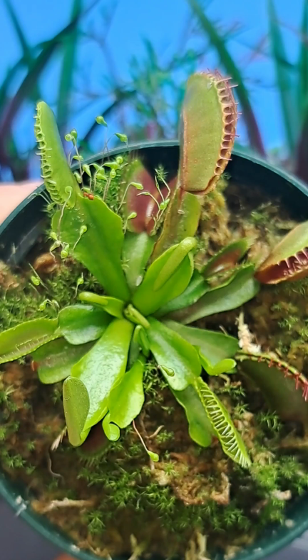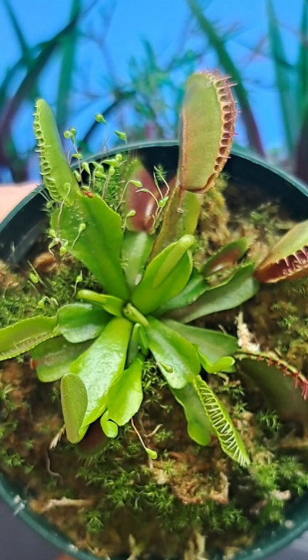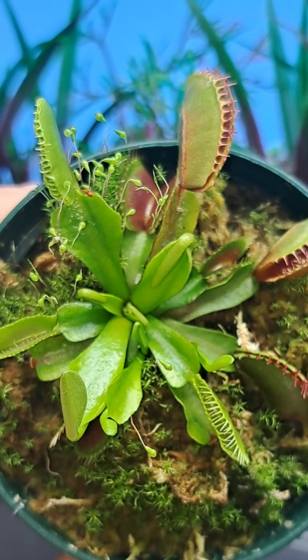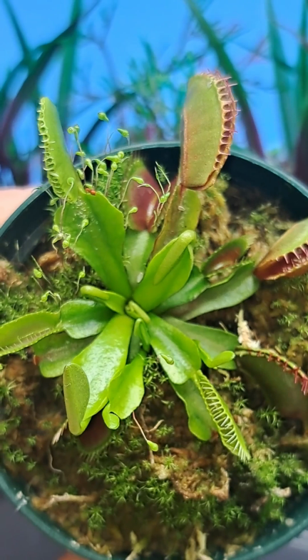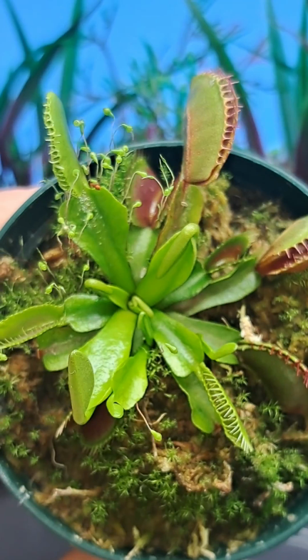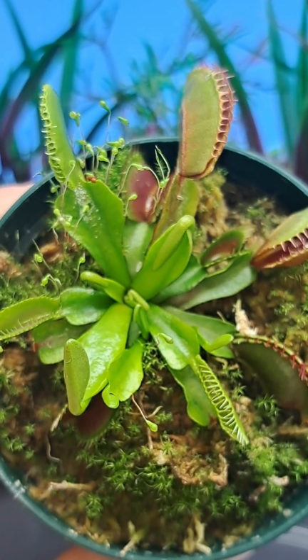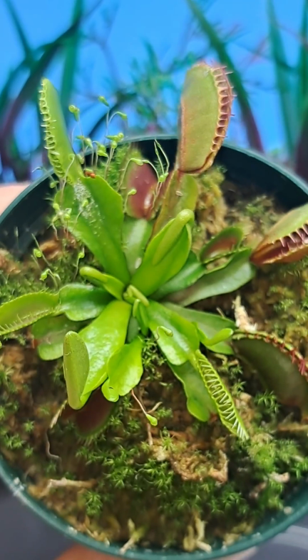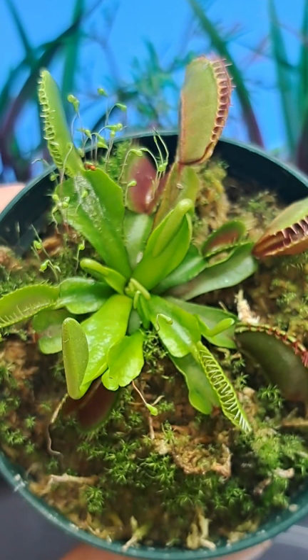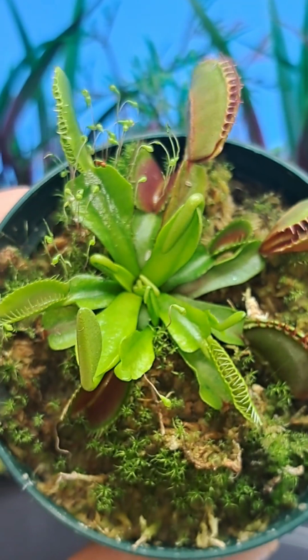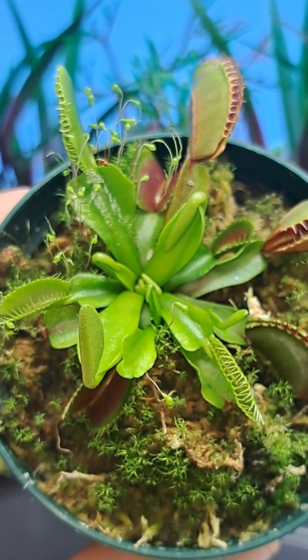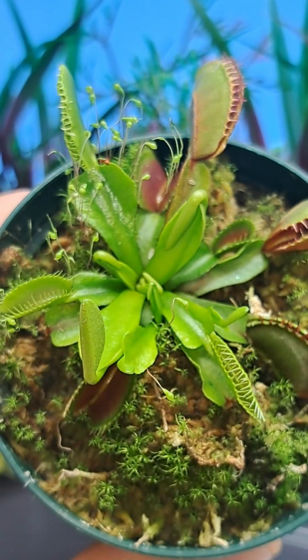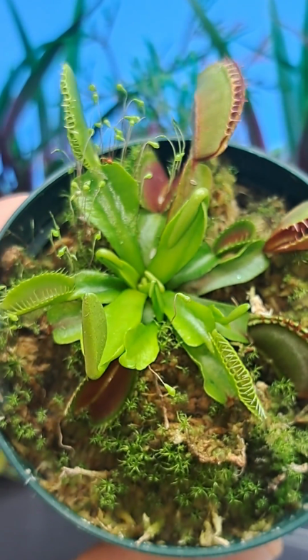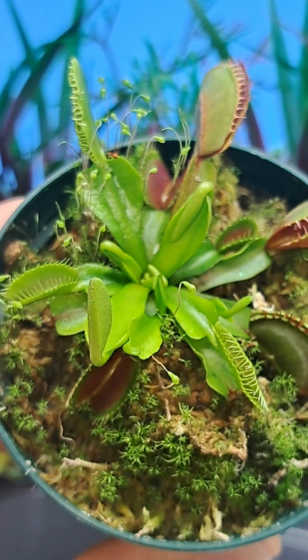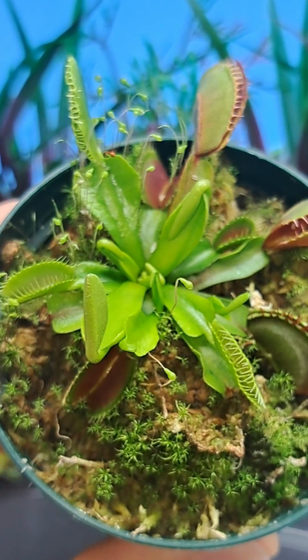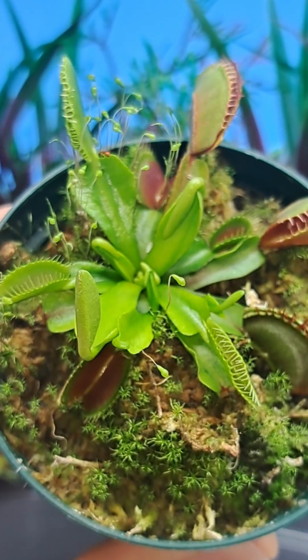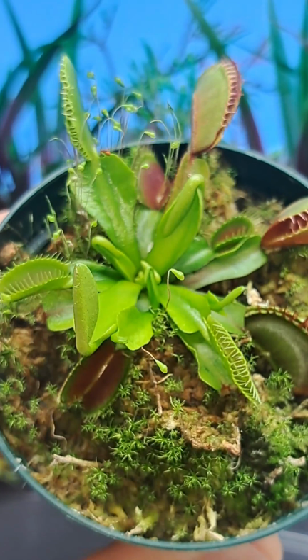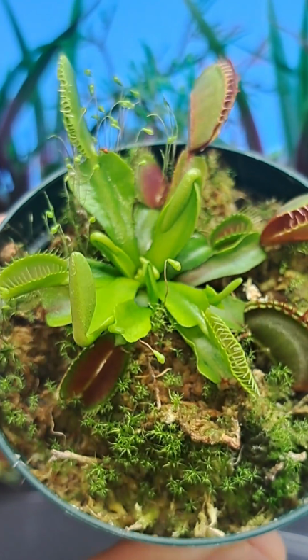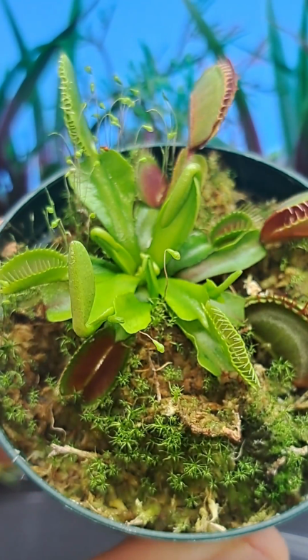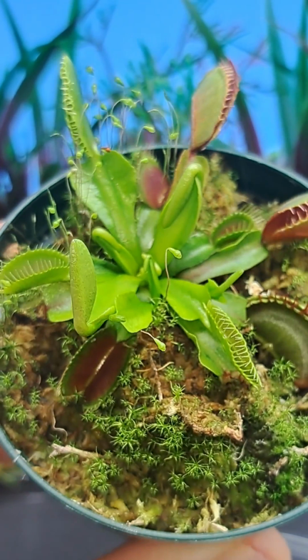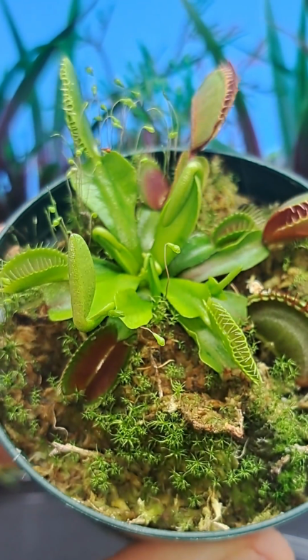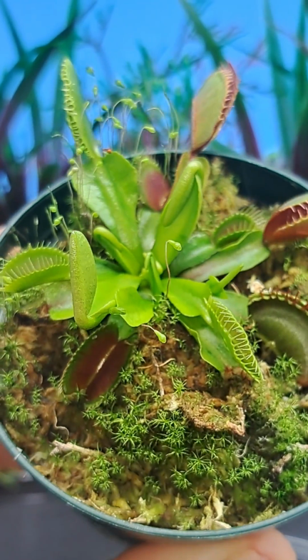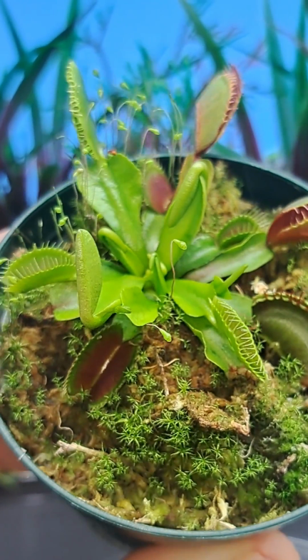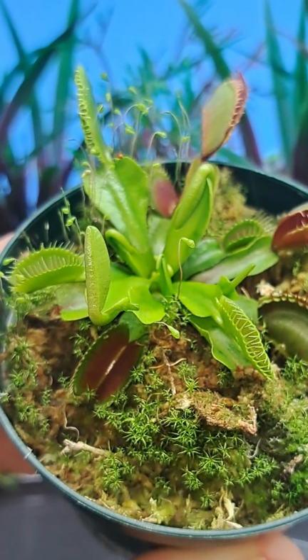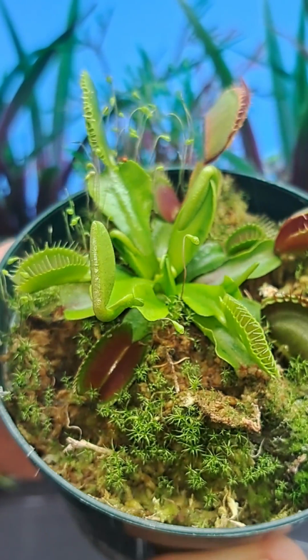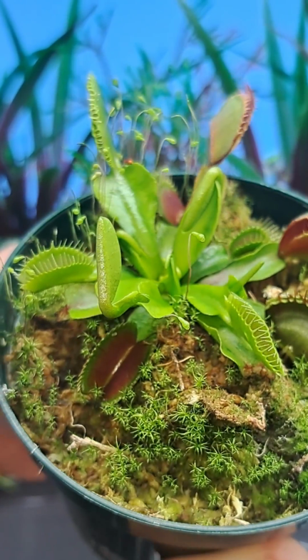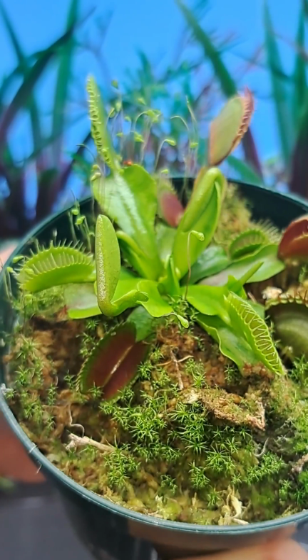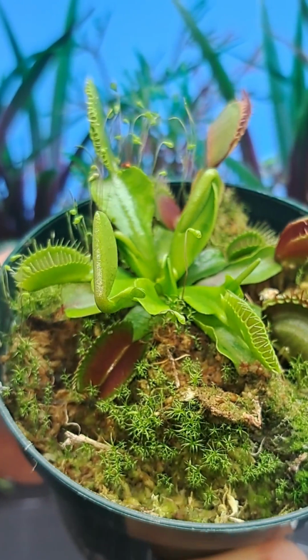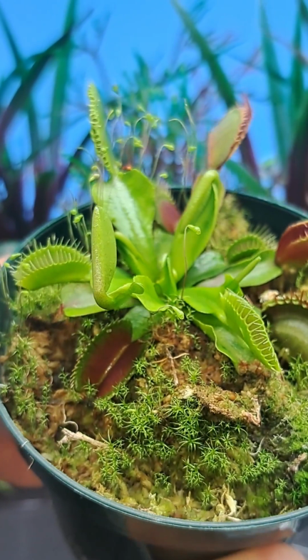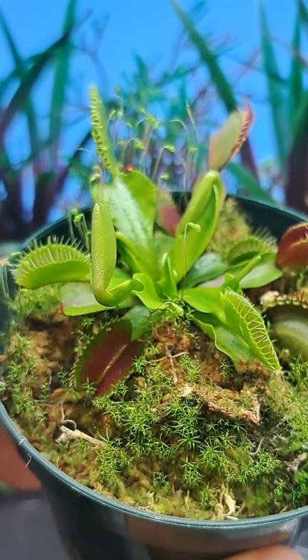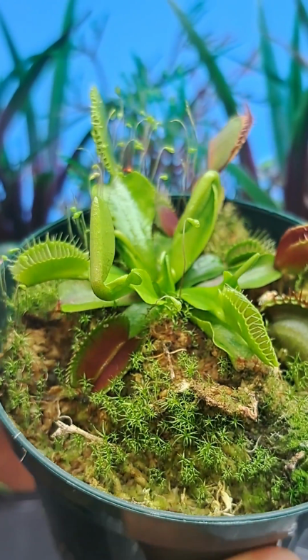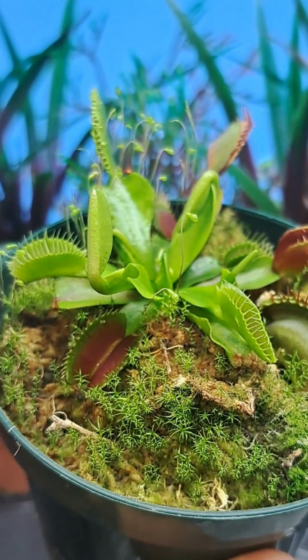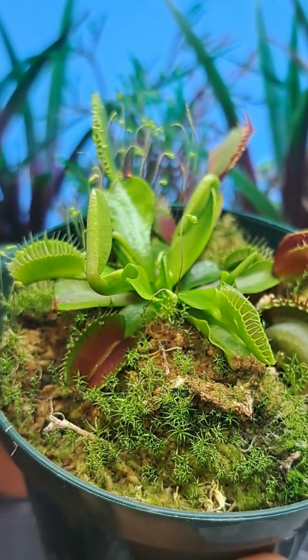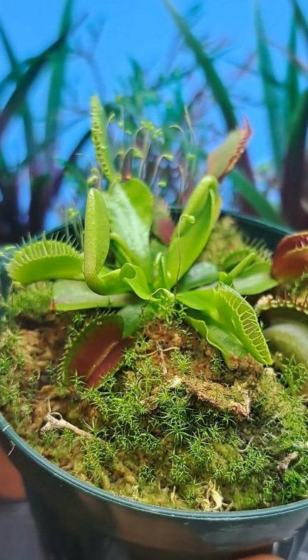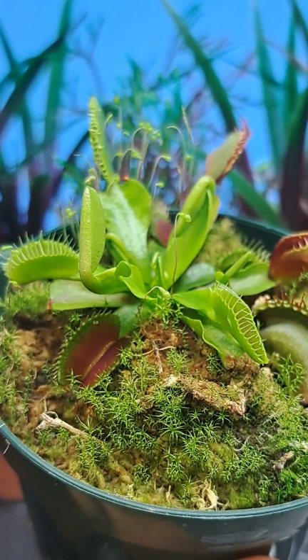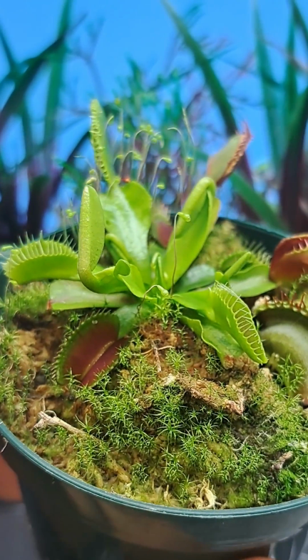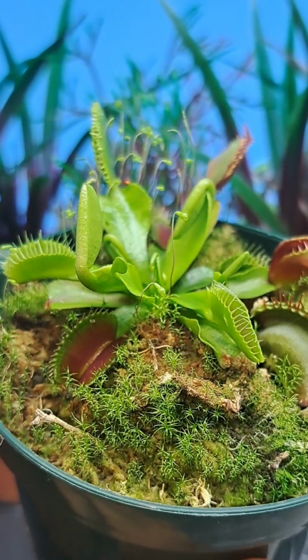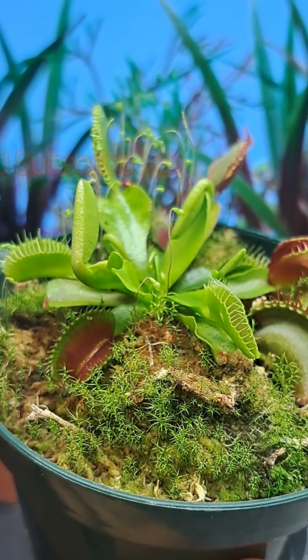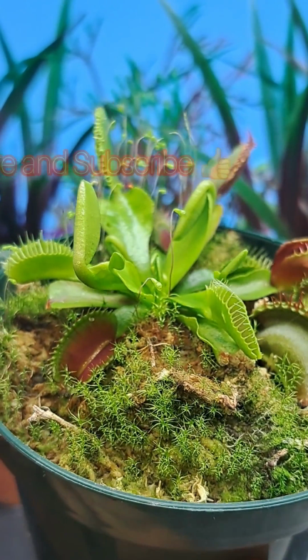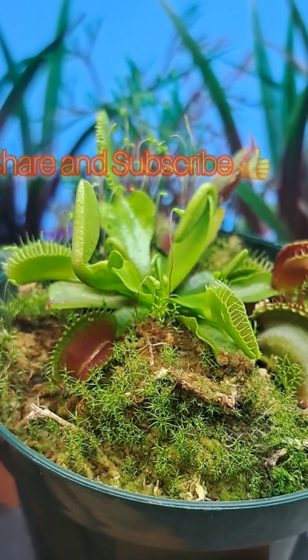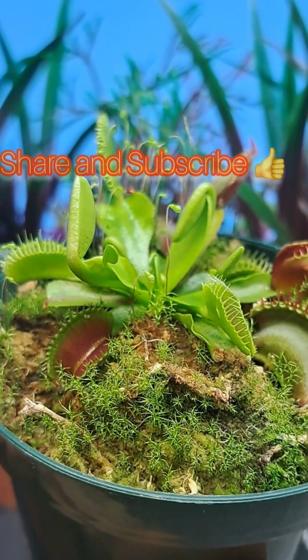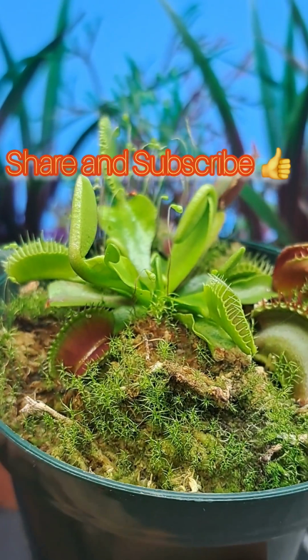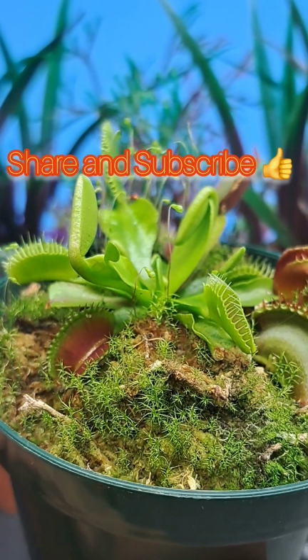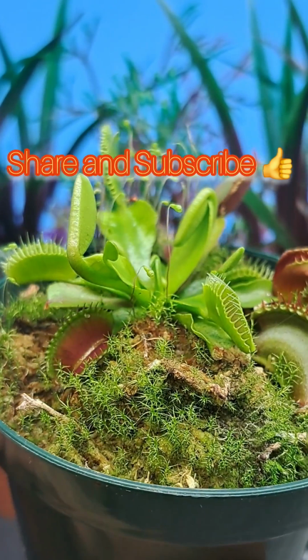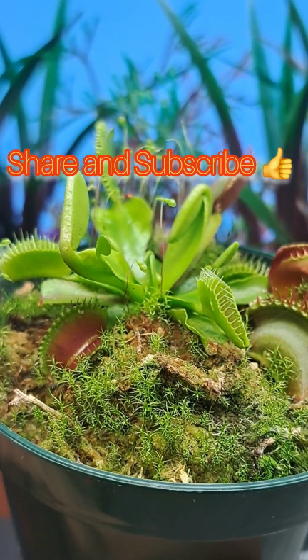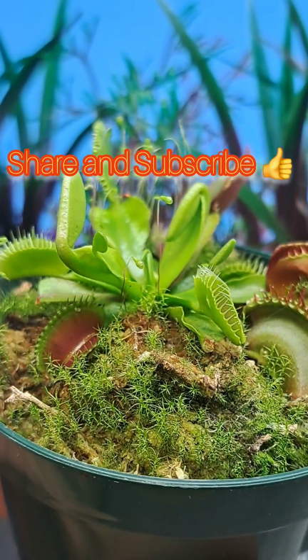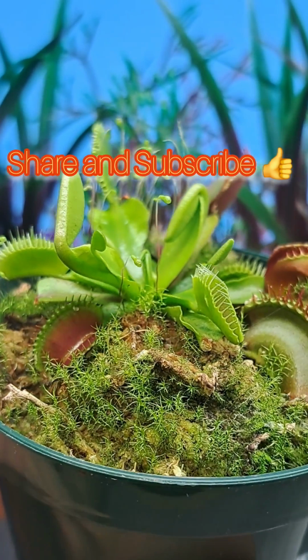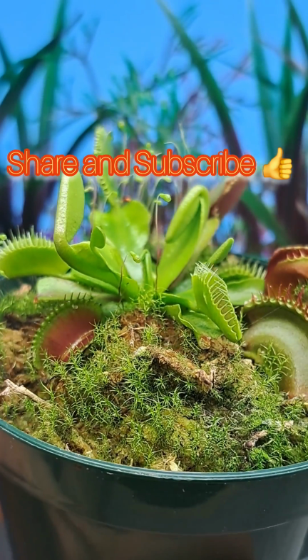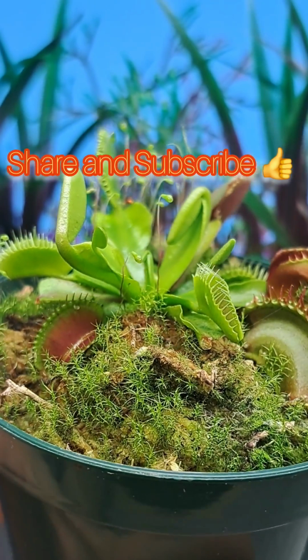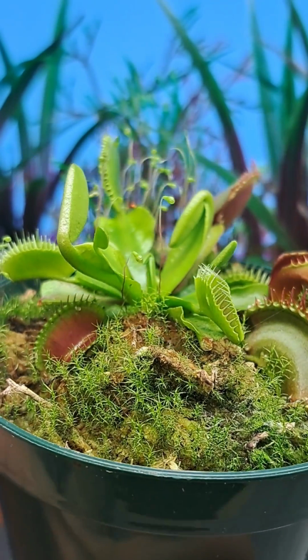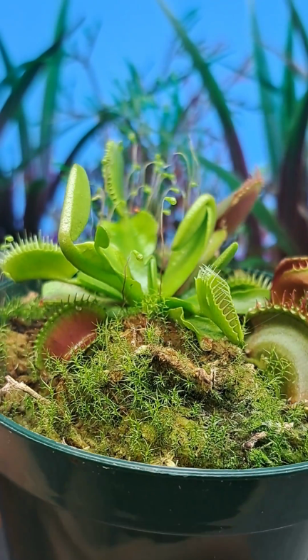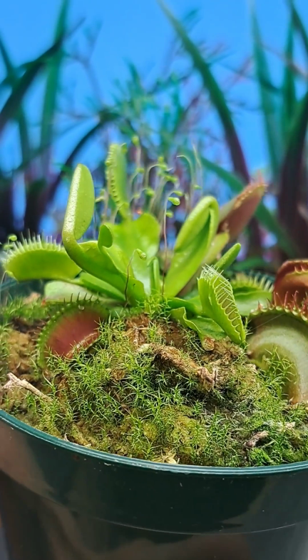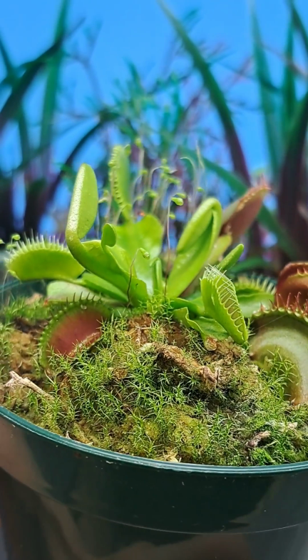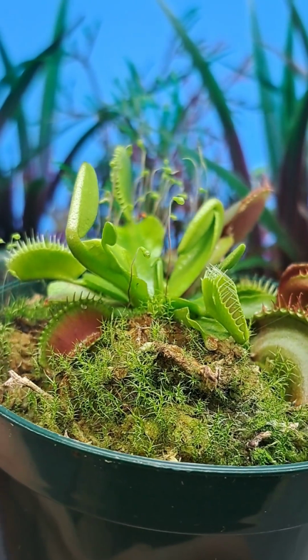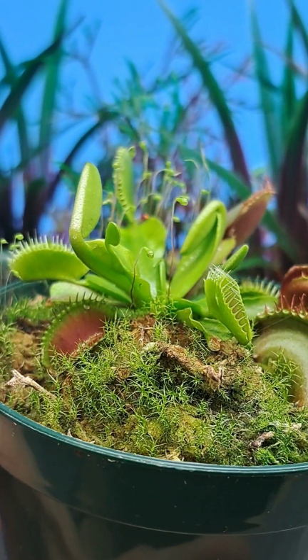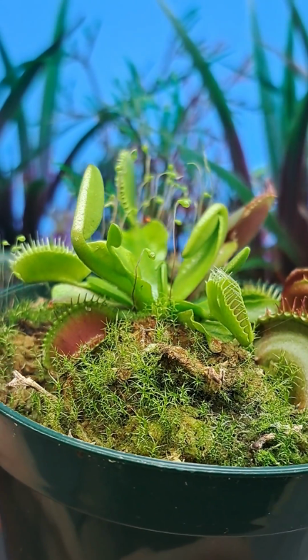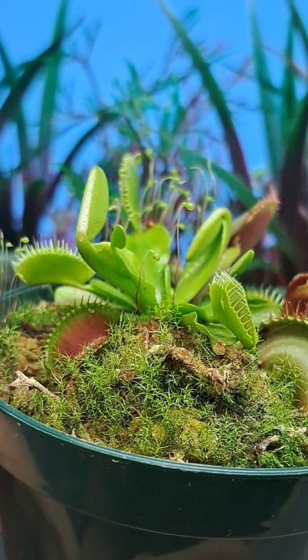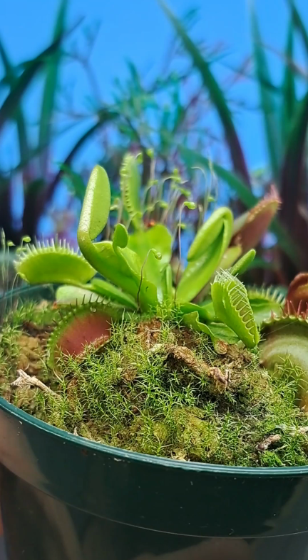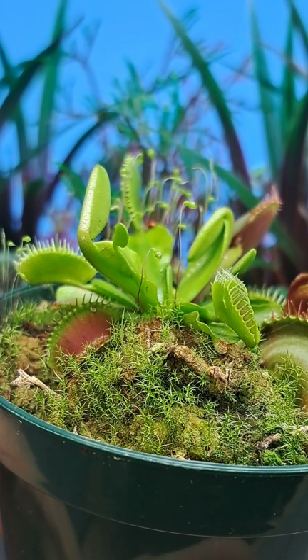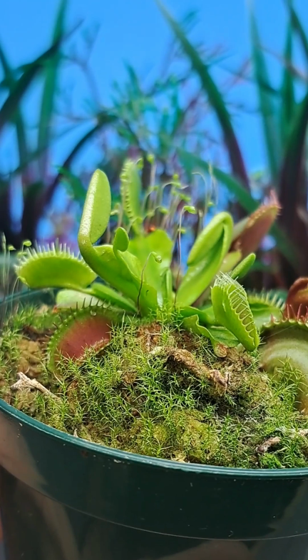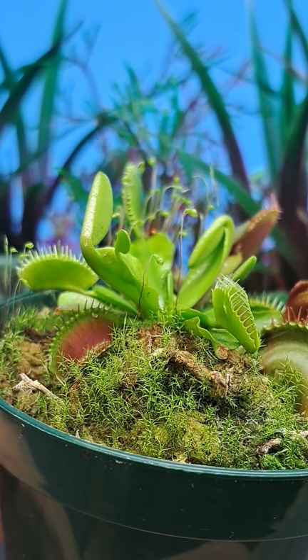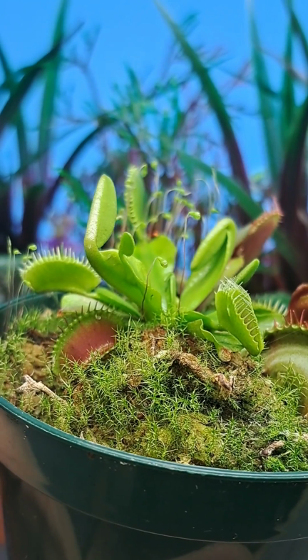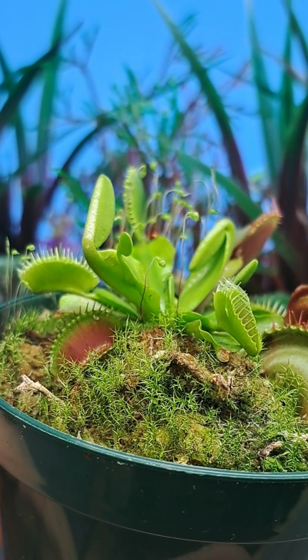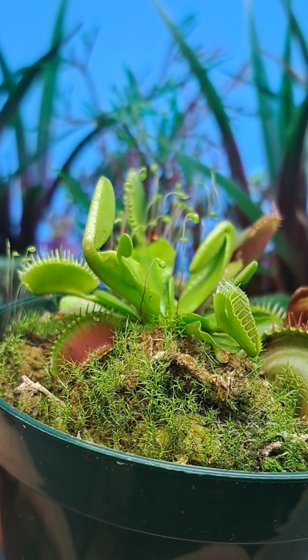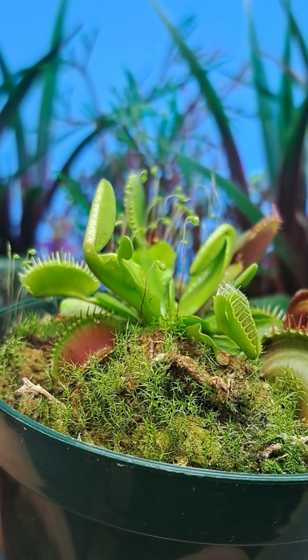First, let's take a look at the plant. It has definitely gained a lot of strength from this meal and is growing extremely healthy.